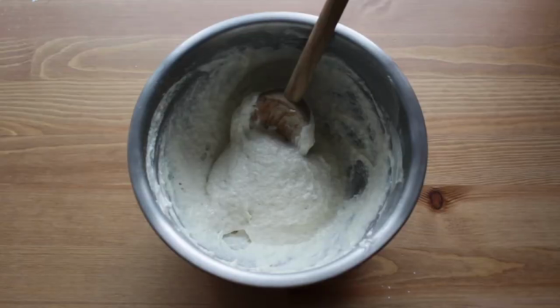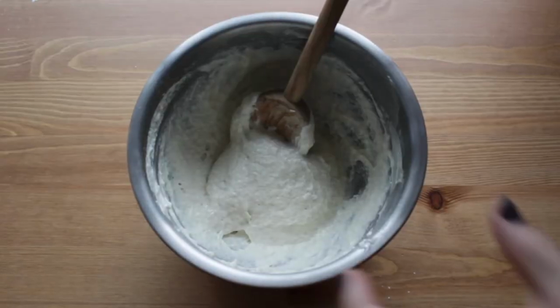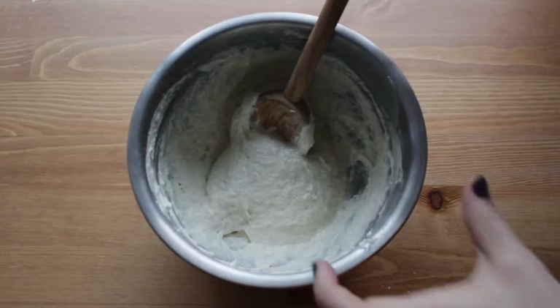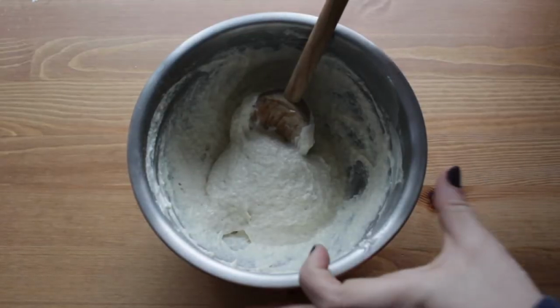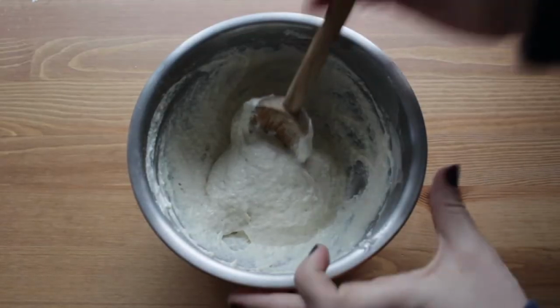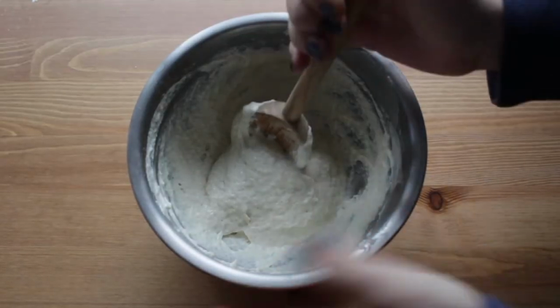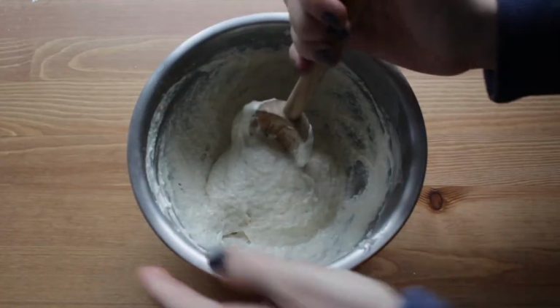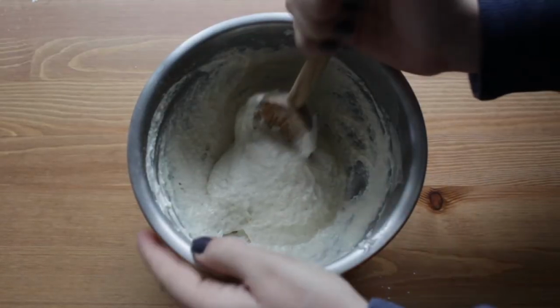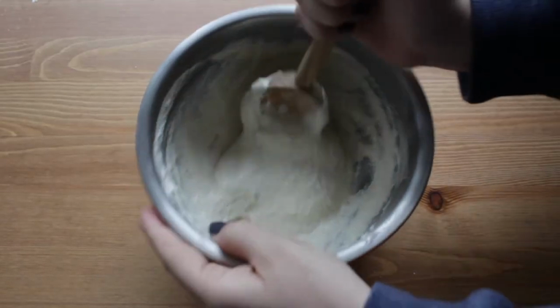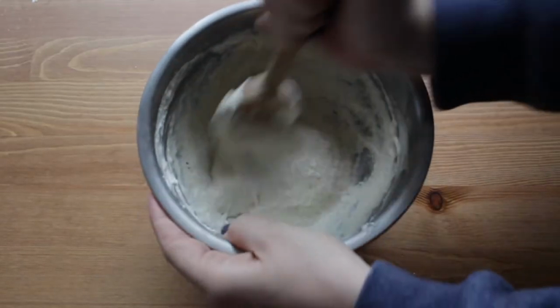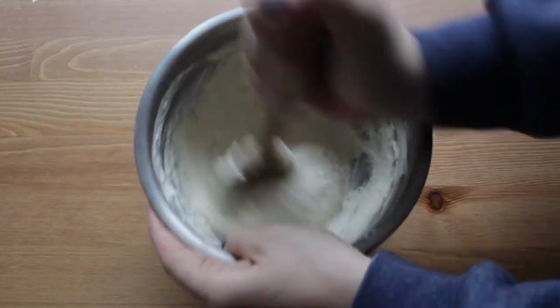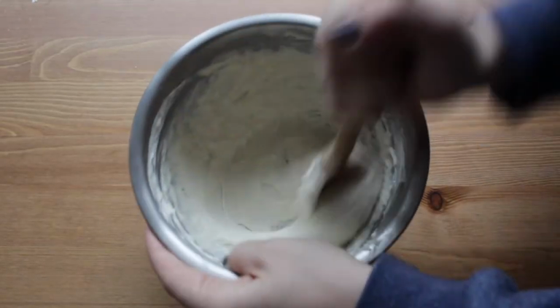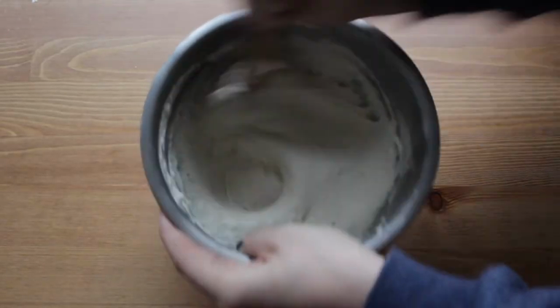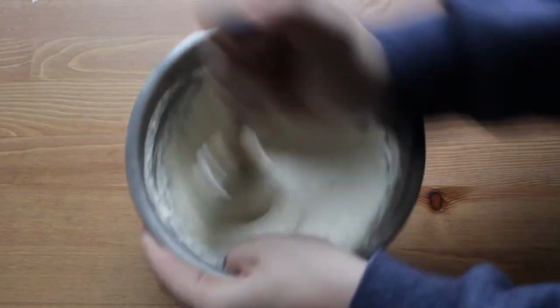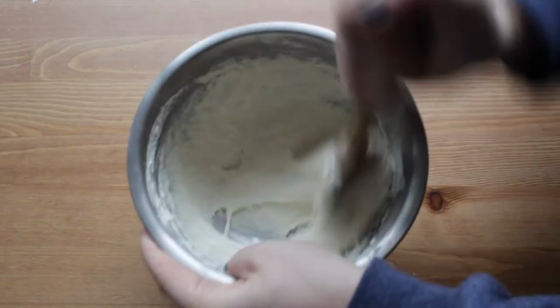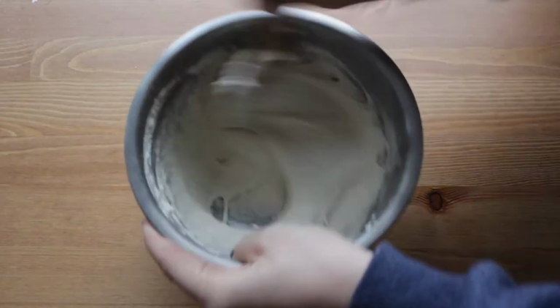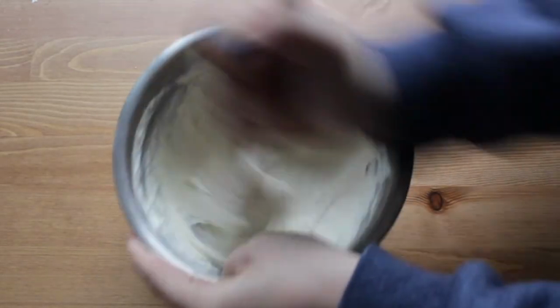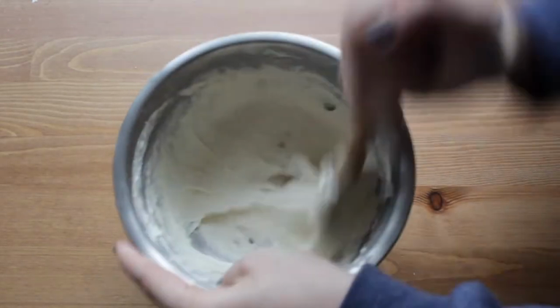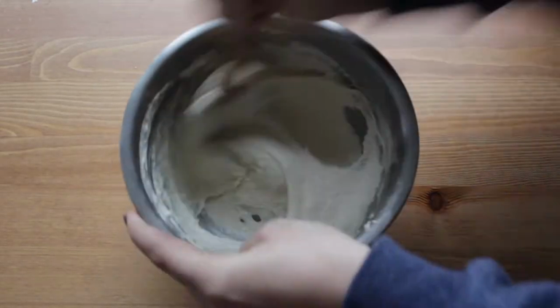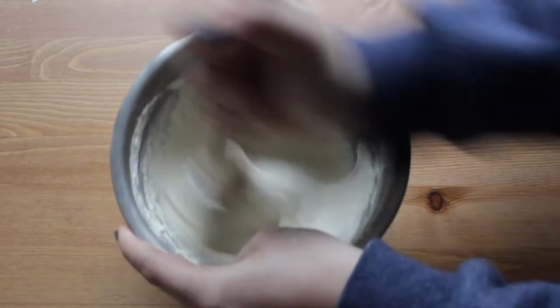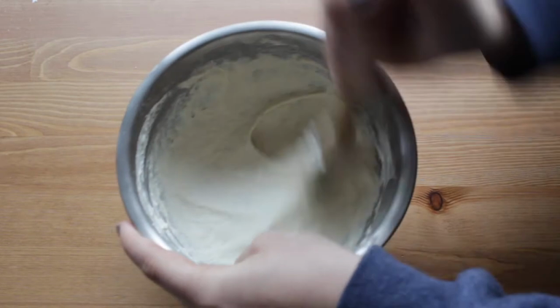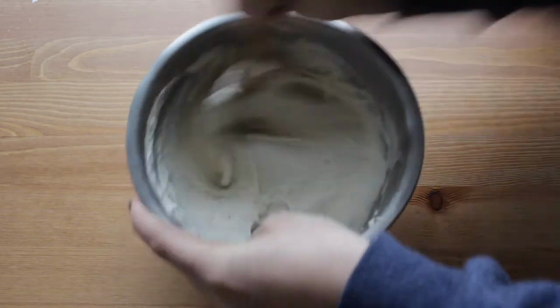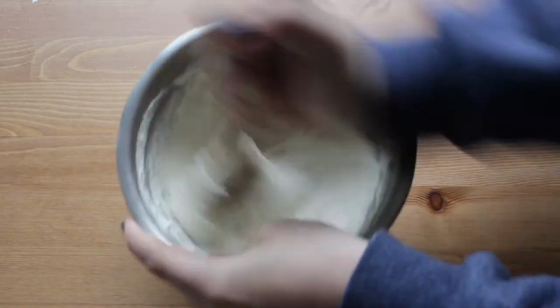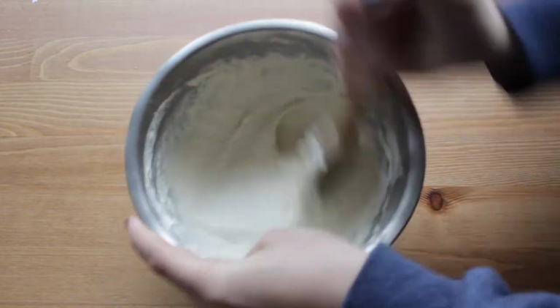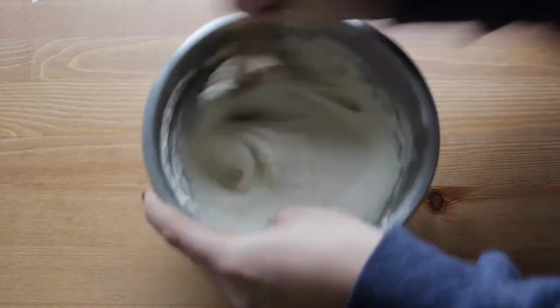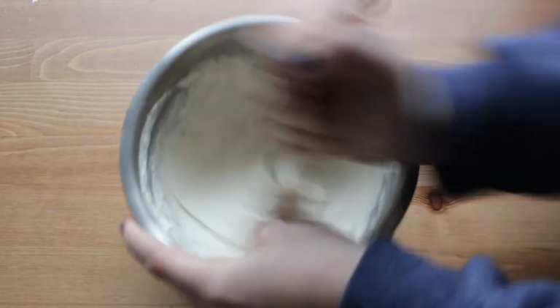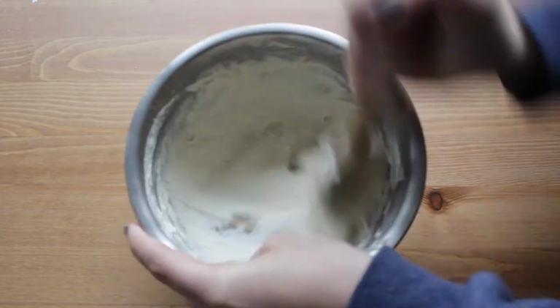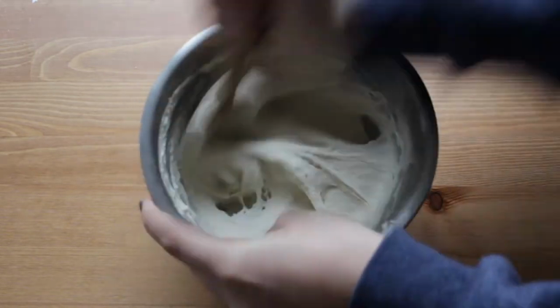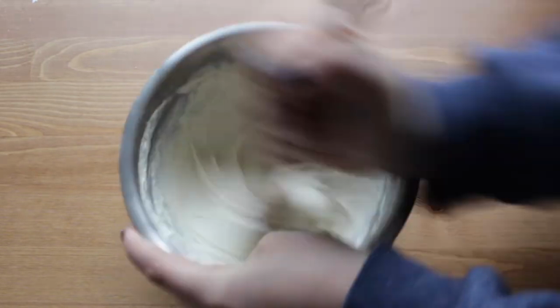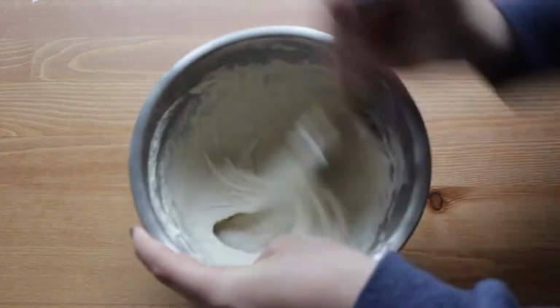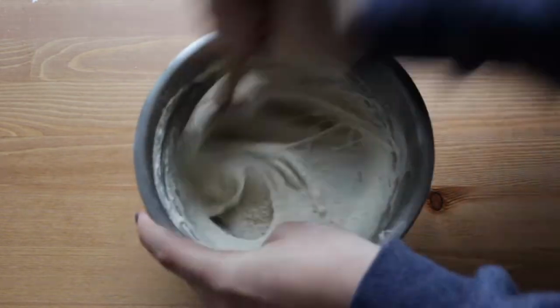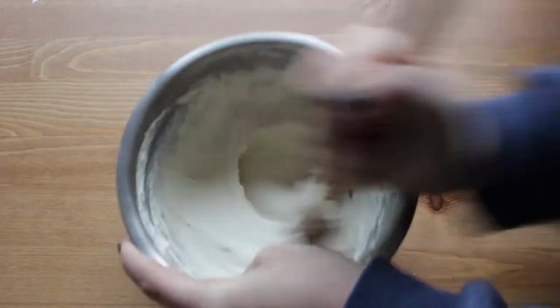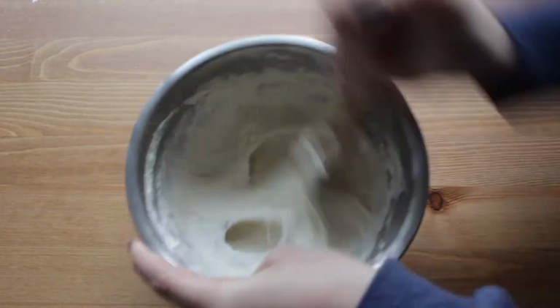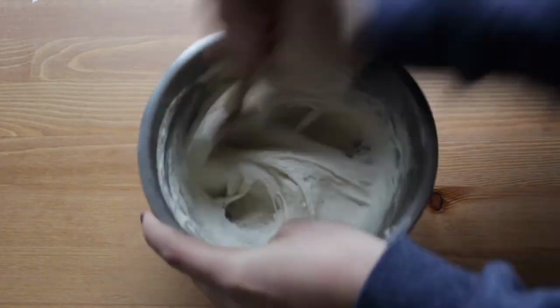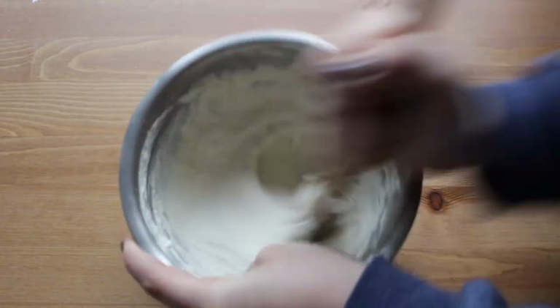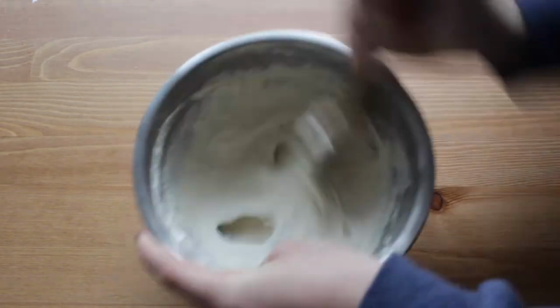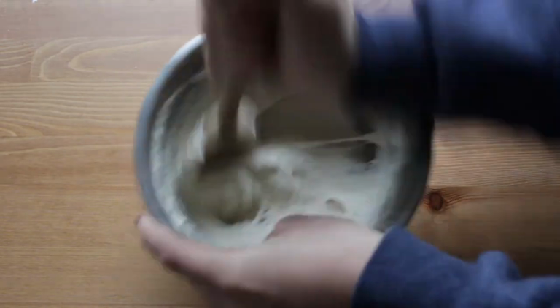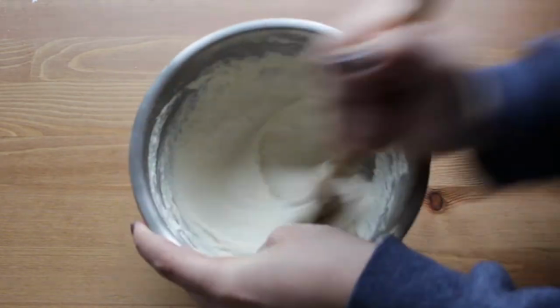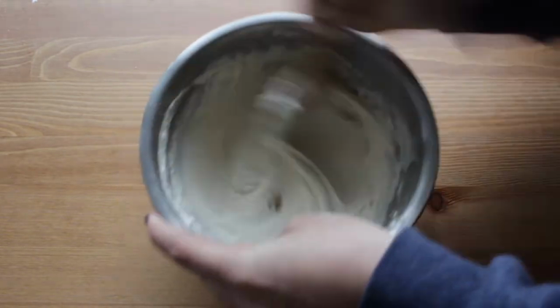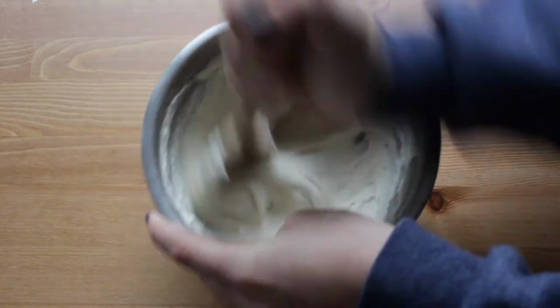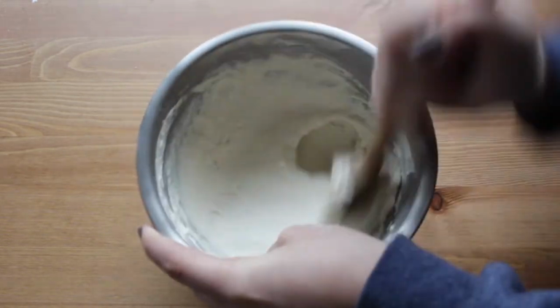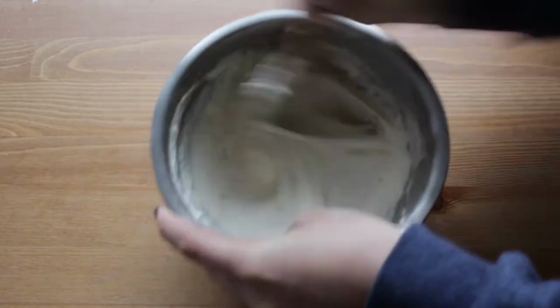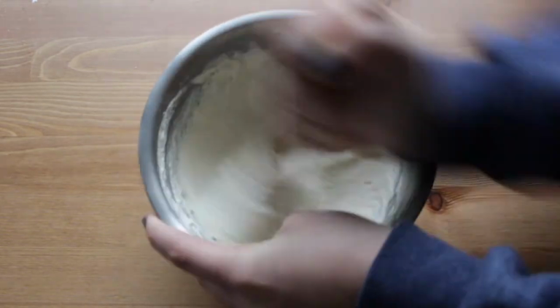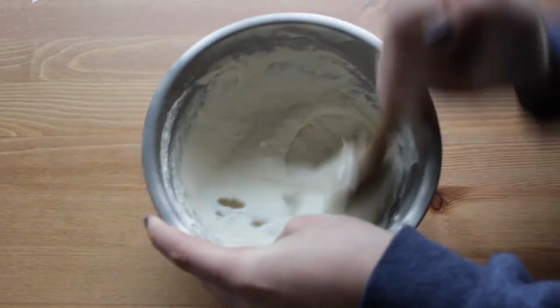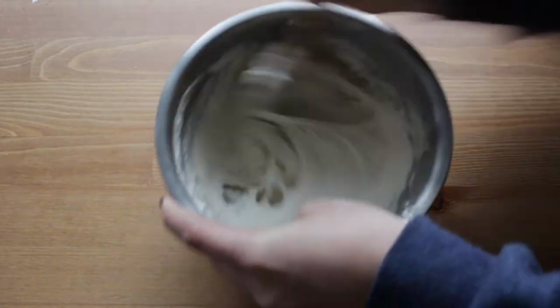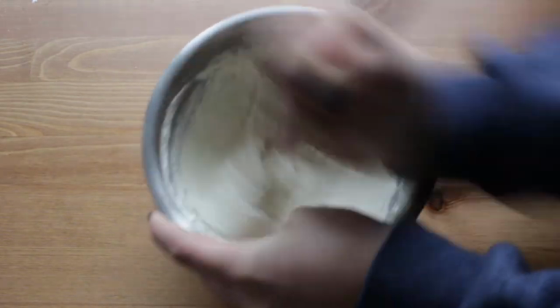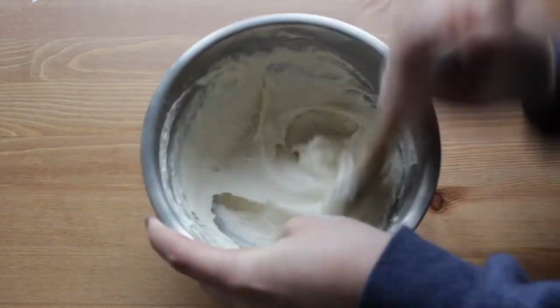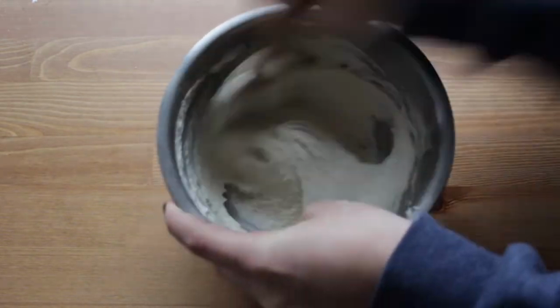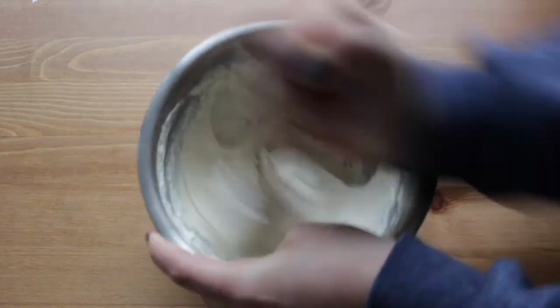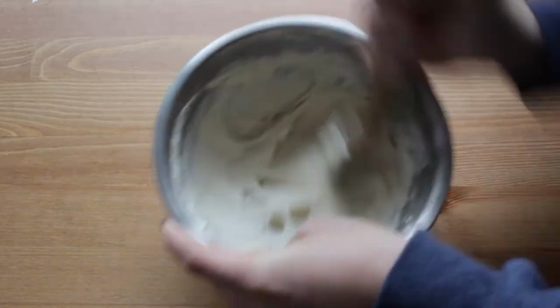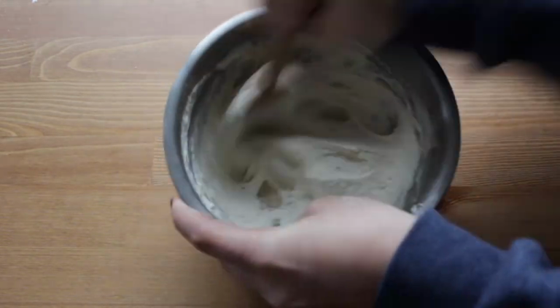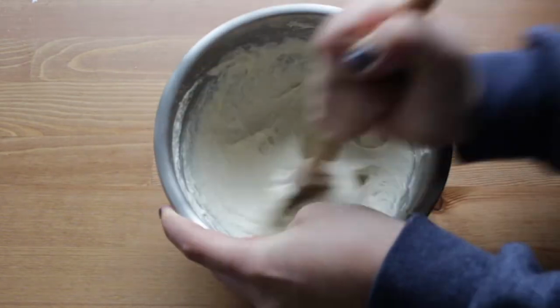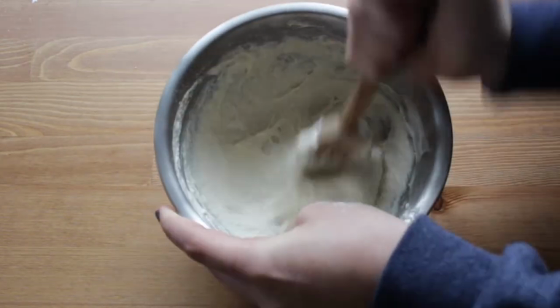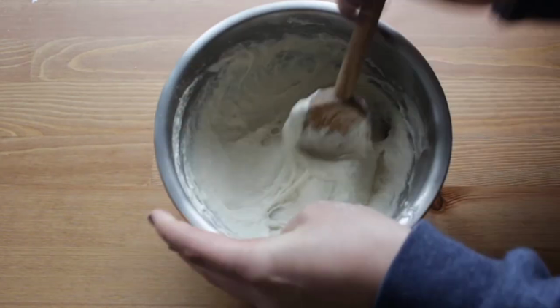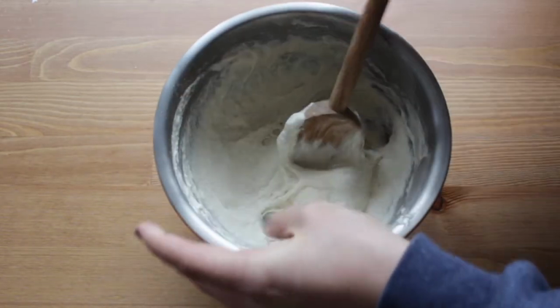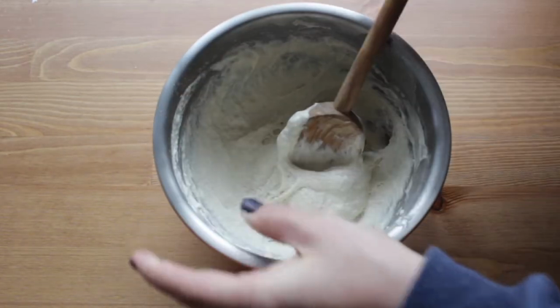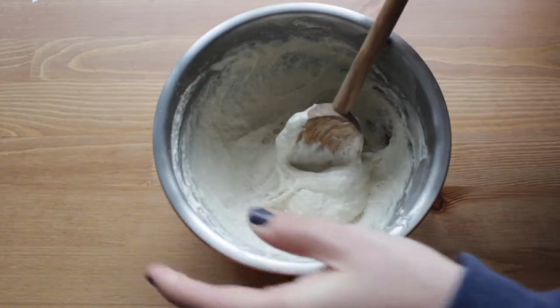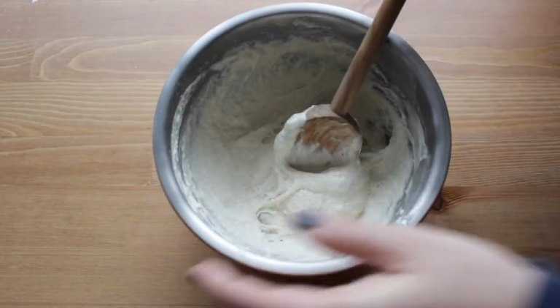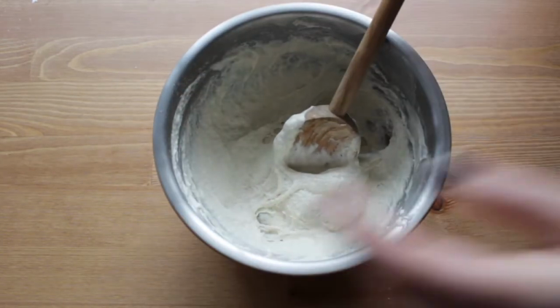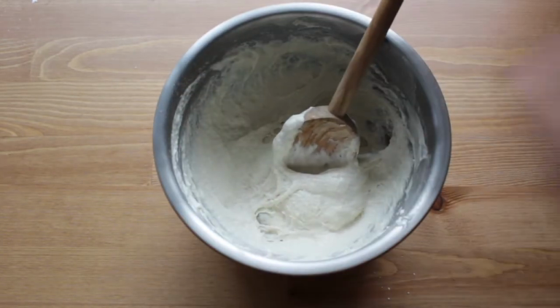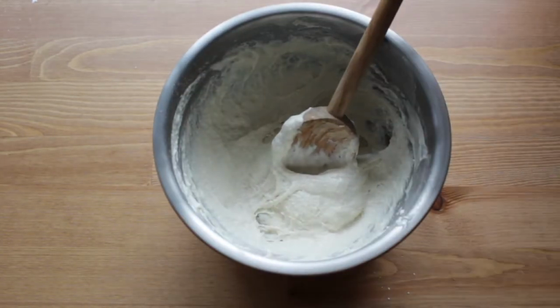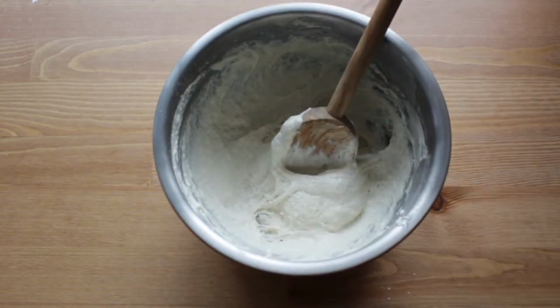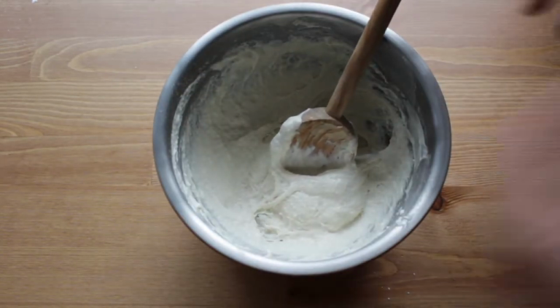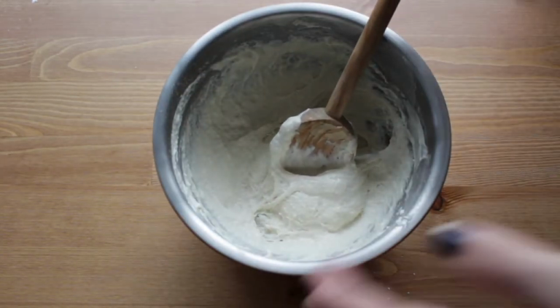Now that our yeast has dissolved and started to bloom a little bit, we're going to take three quarter cups of bread flour. I just use the bread flour from my local grocery store, but King Arthur flour is great. You want to use bread flour because it has a higher protein content, so it makes stronger gluten and will make your bread stronger. We're going to dump three quarters of a cup of bread flour in here and mix it up until it starts to get stringy and pull away from the sides of the bowl. As I'm mixing it, it gets kind of elastic and starts to pull away from the sides — that's when you know it's about ready.